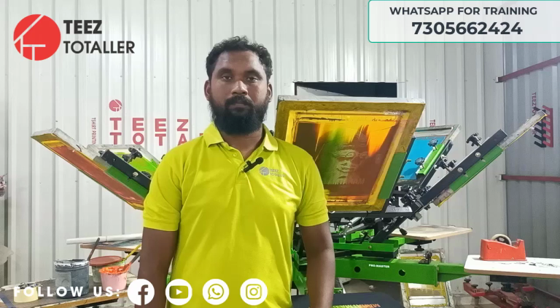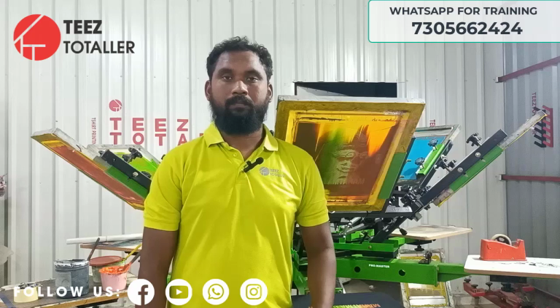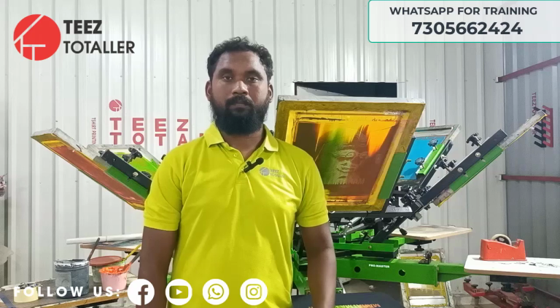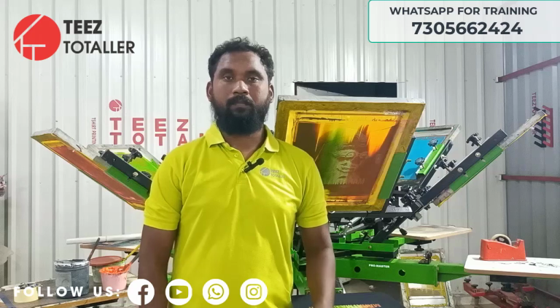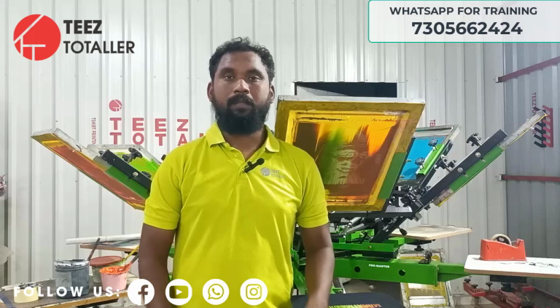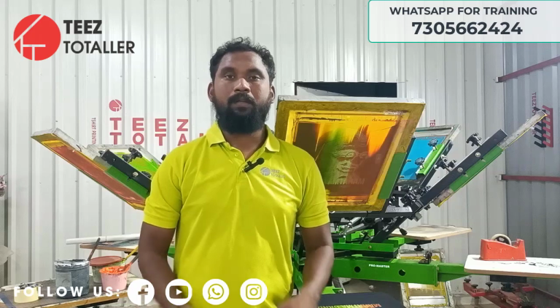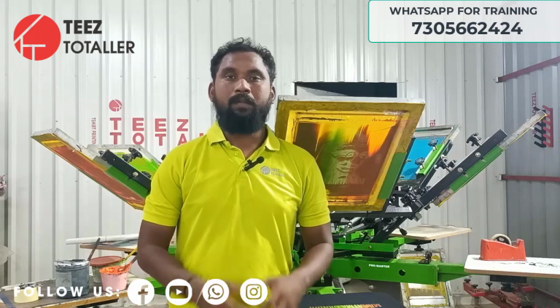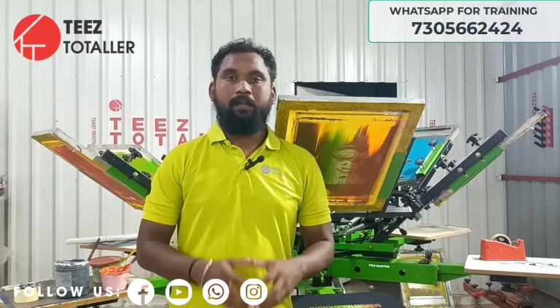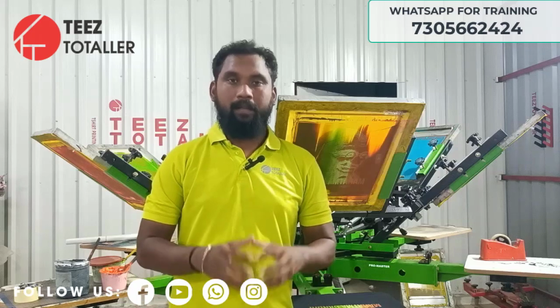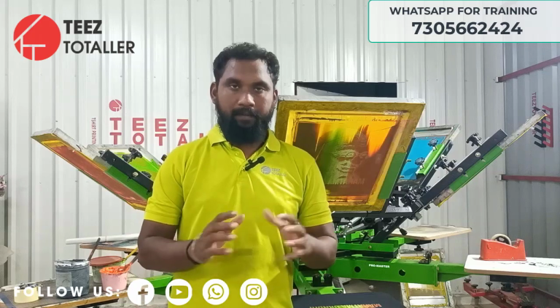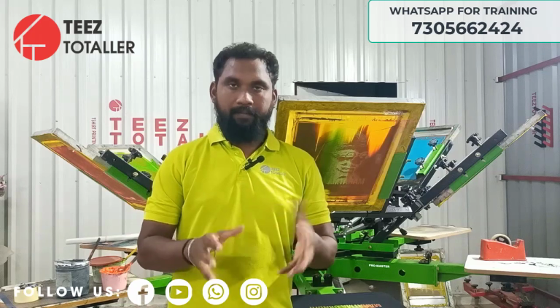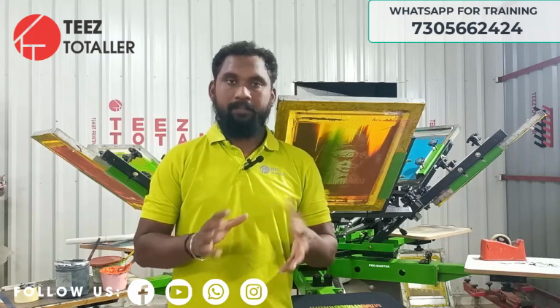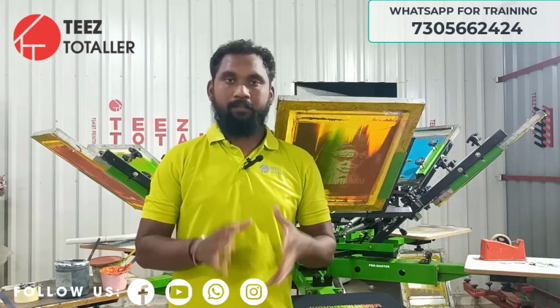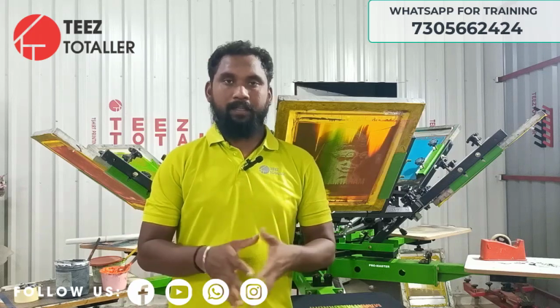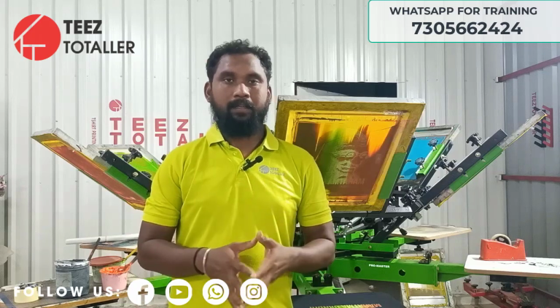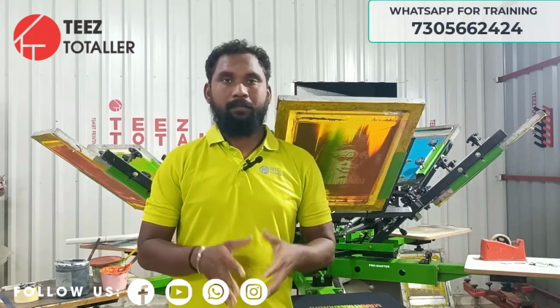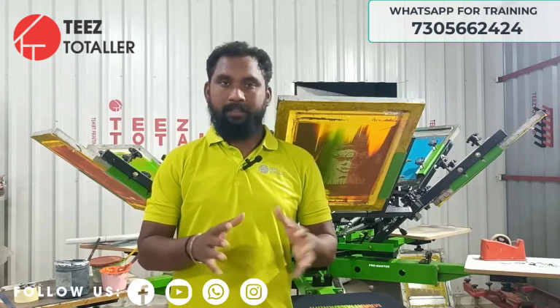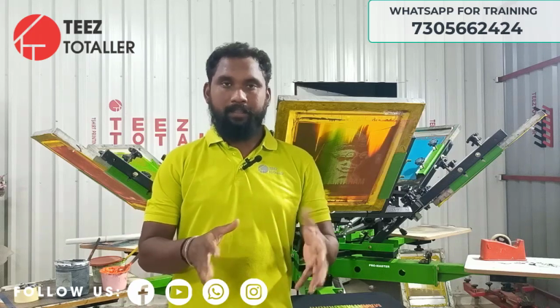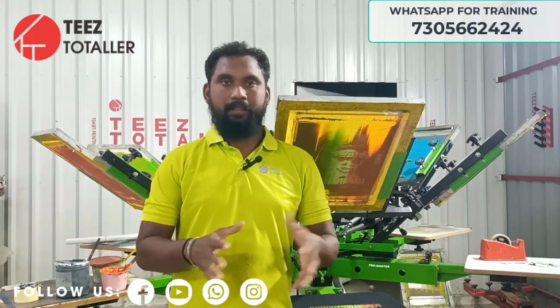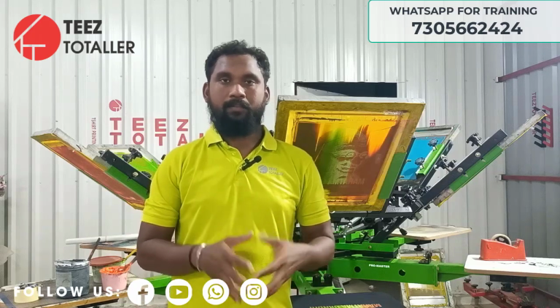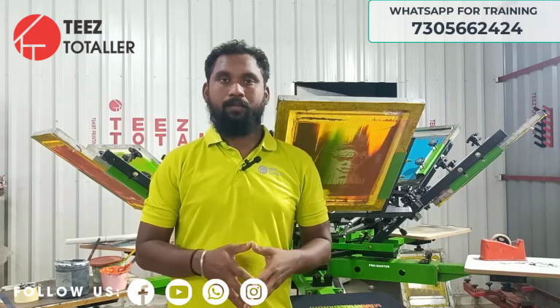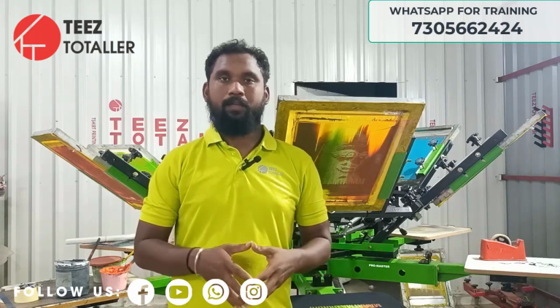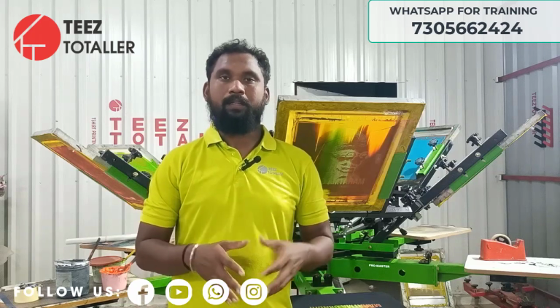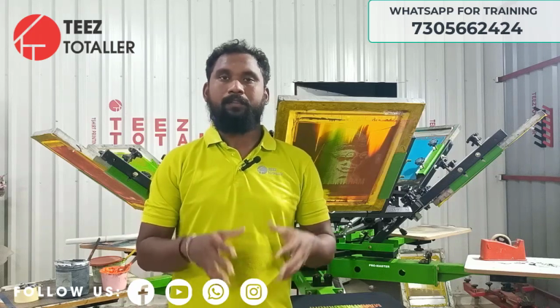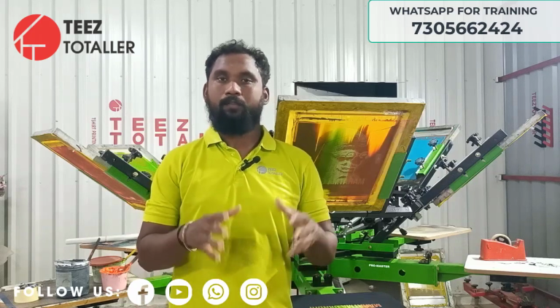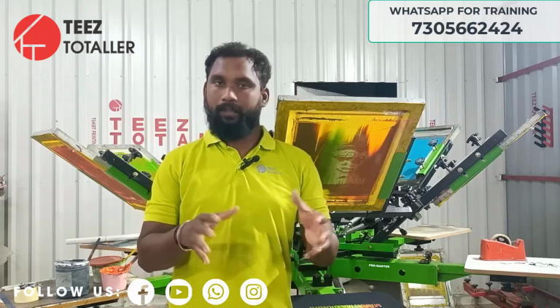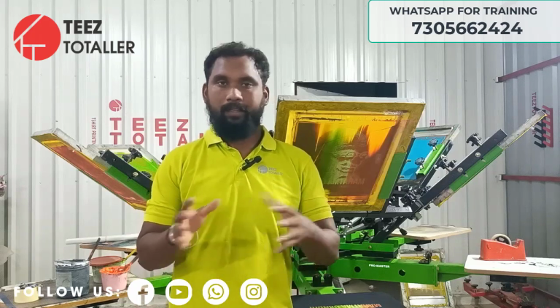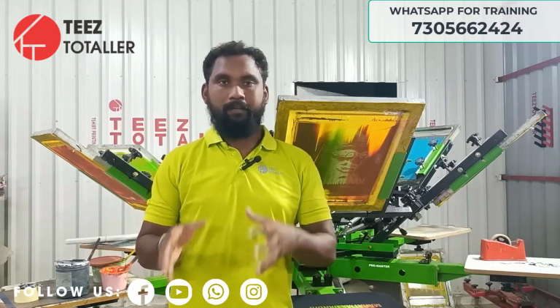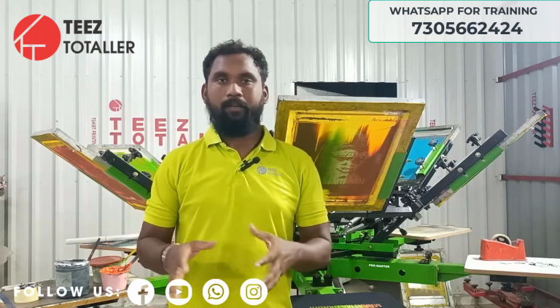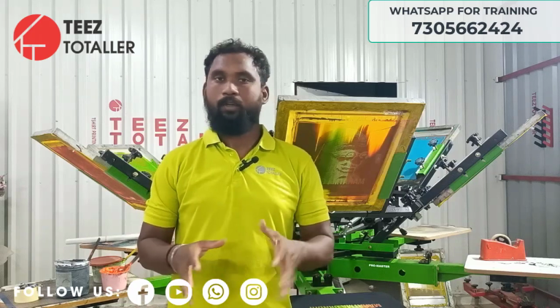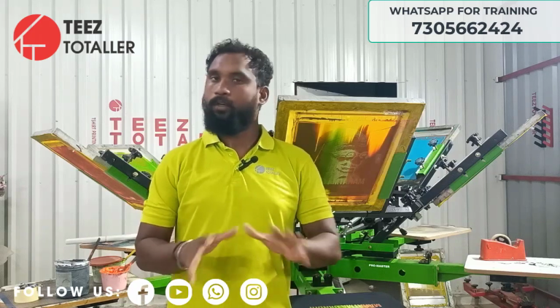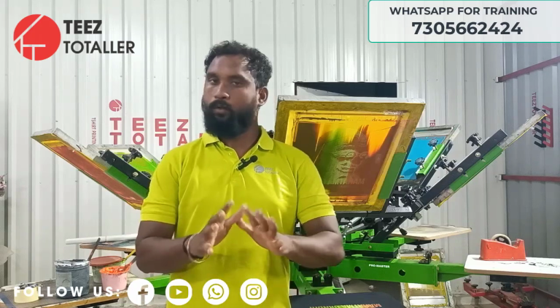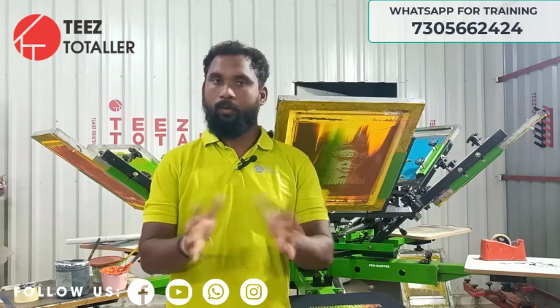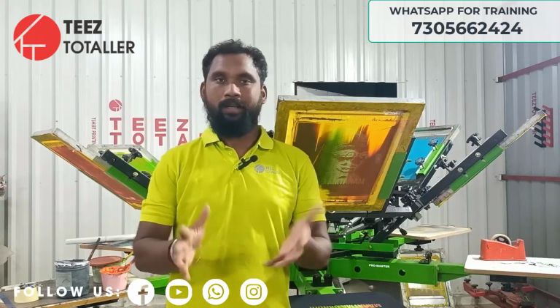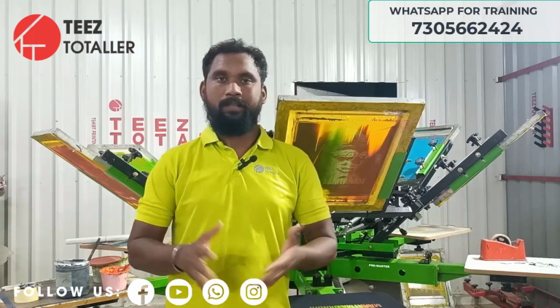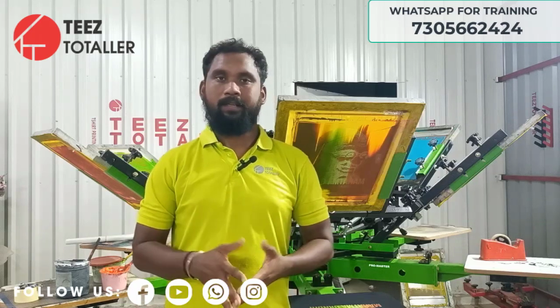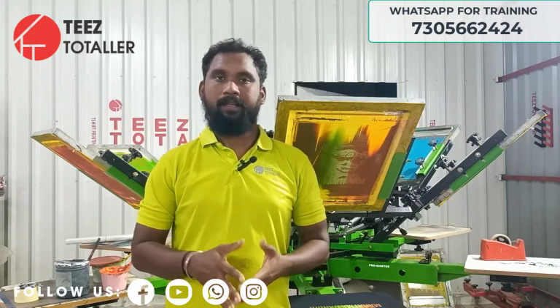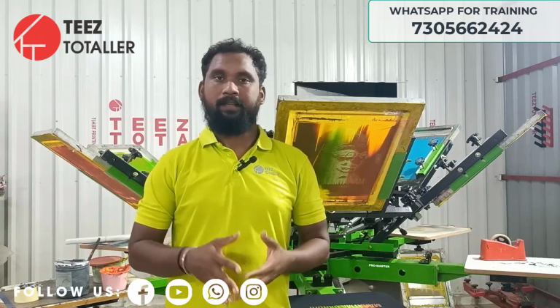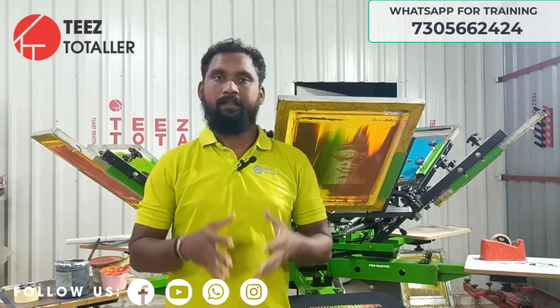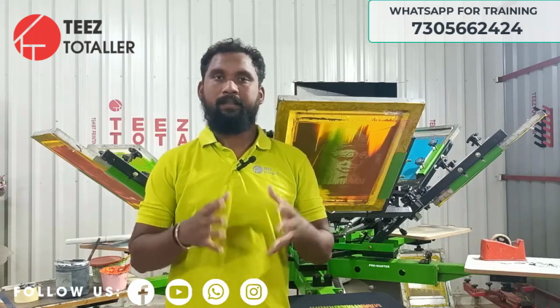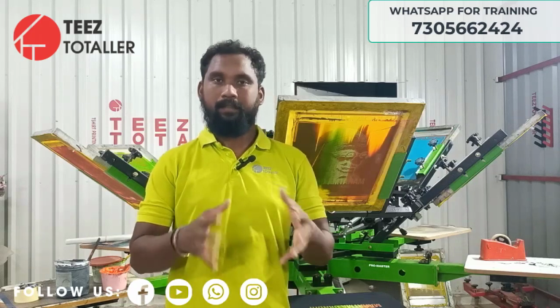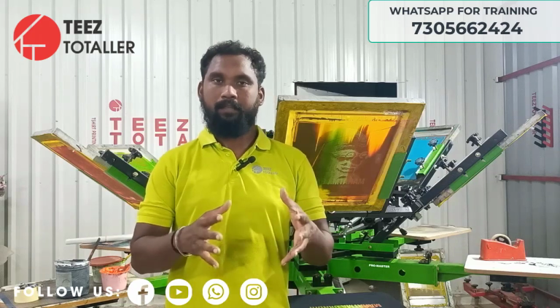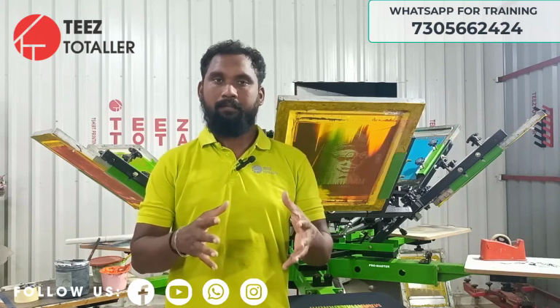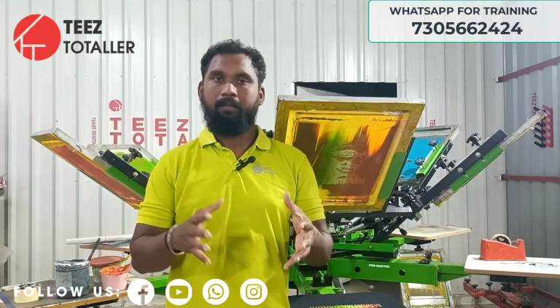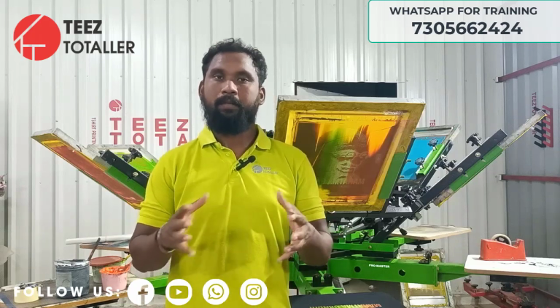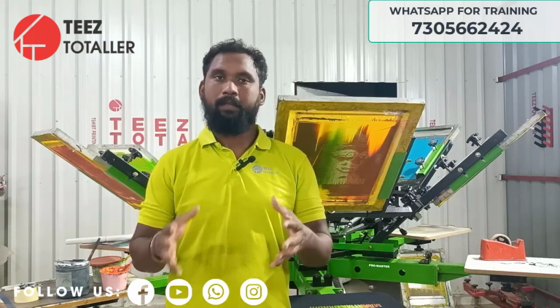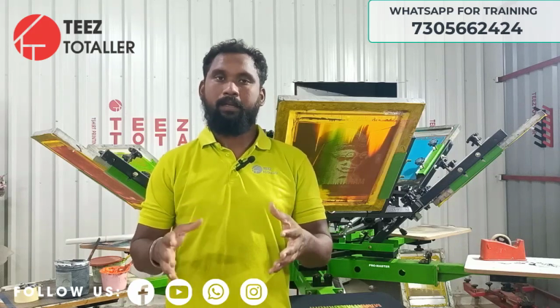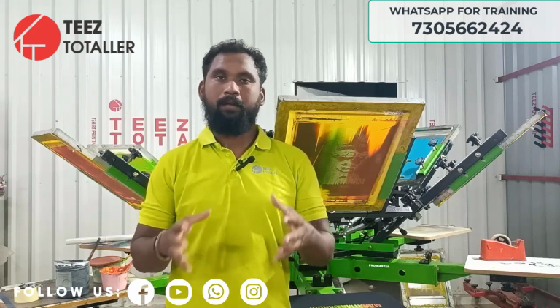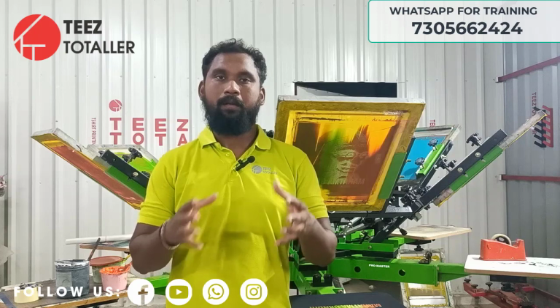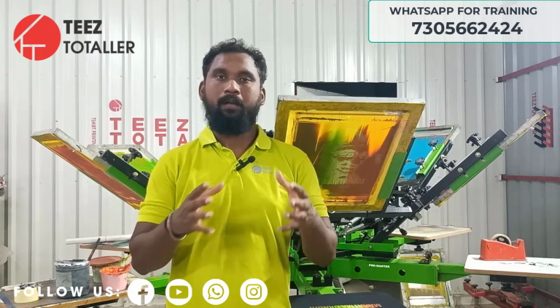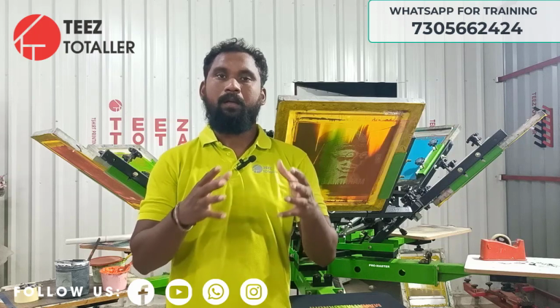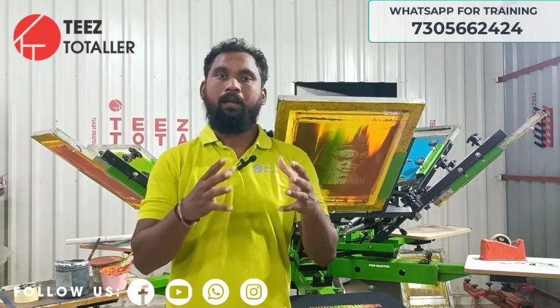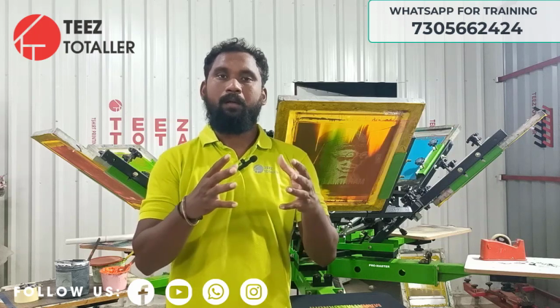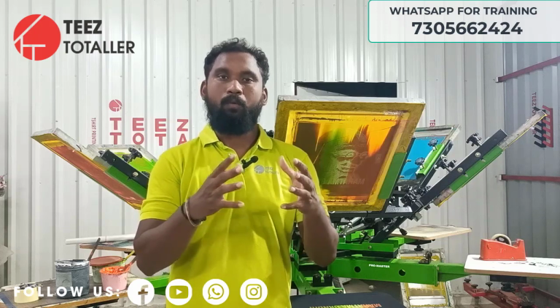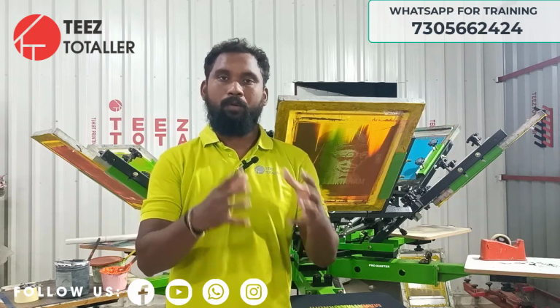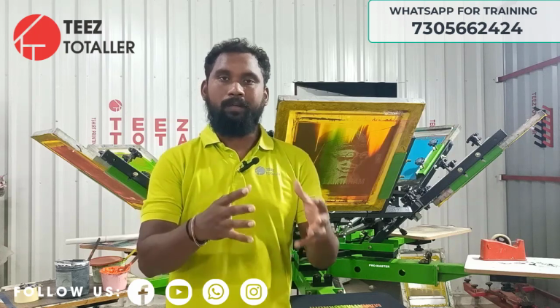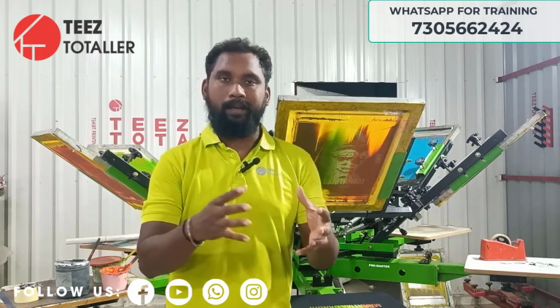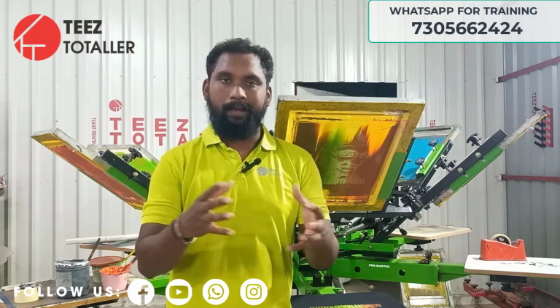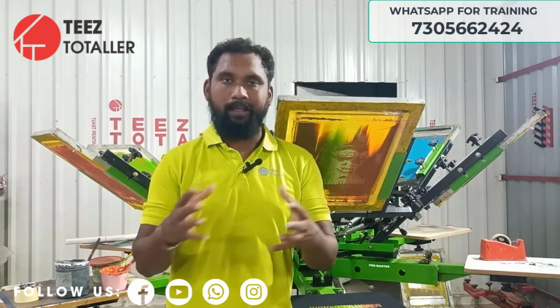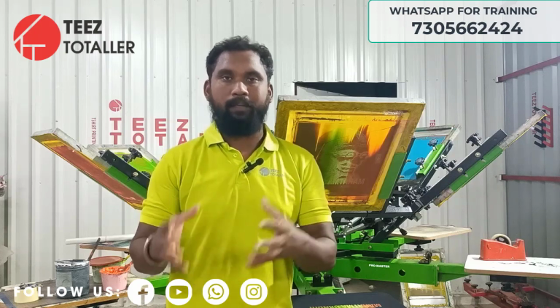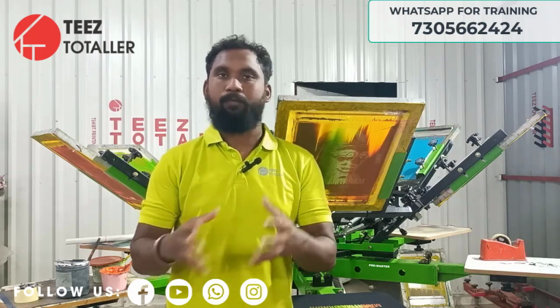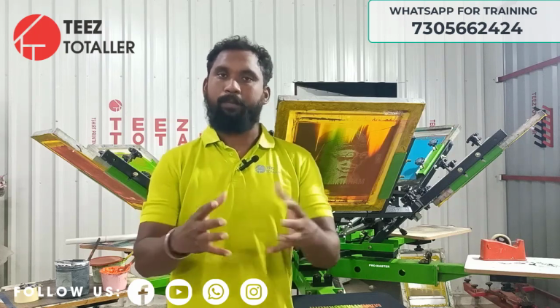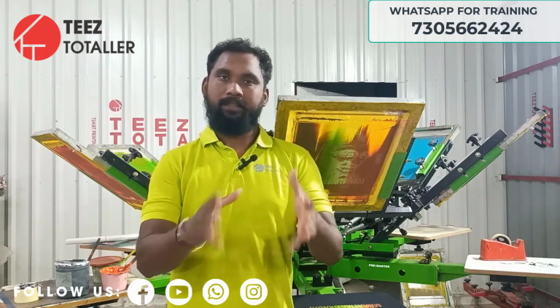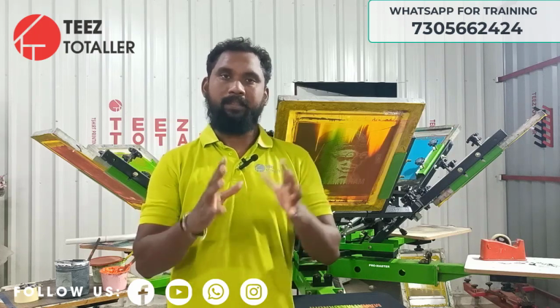Hi friends, welcome to T-Store. In this video, I will share one training information.